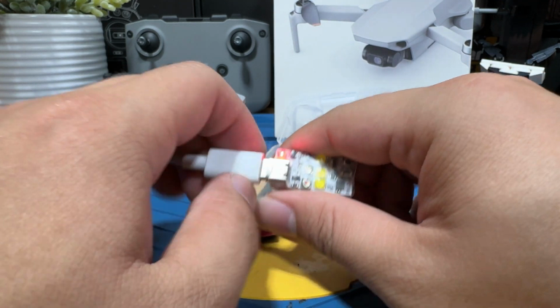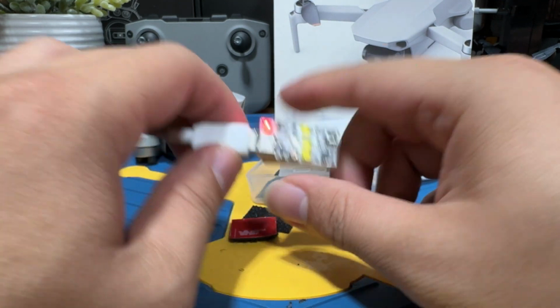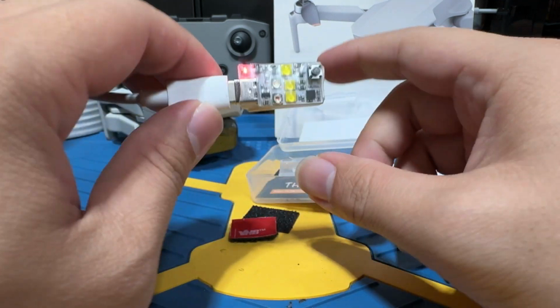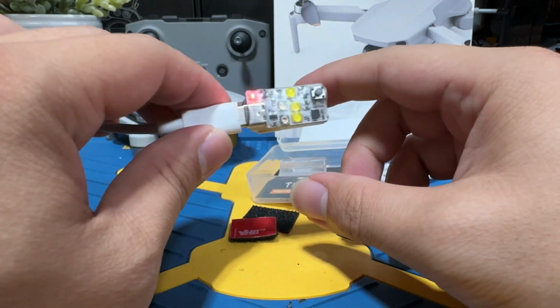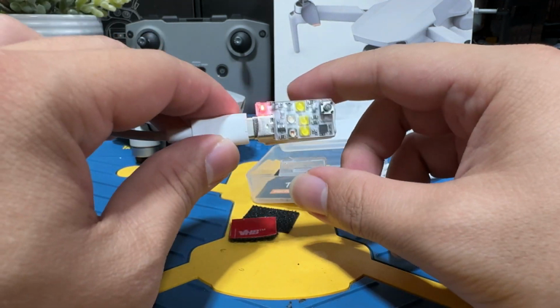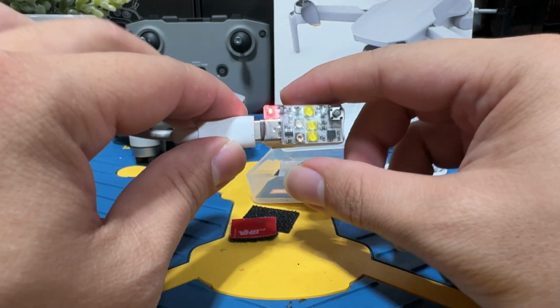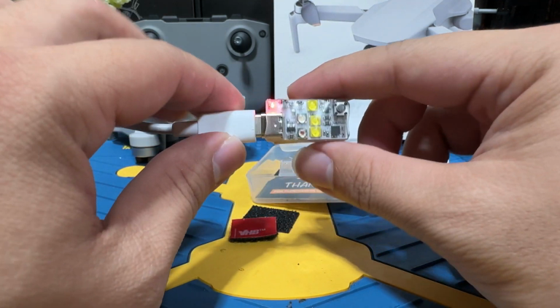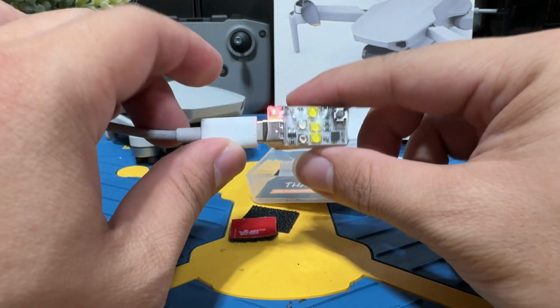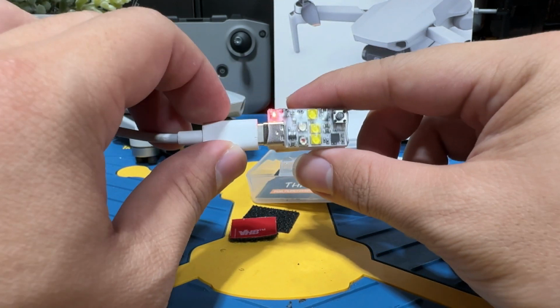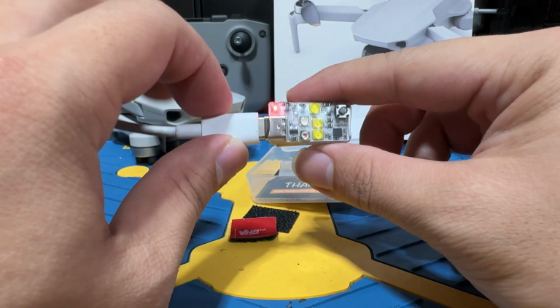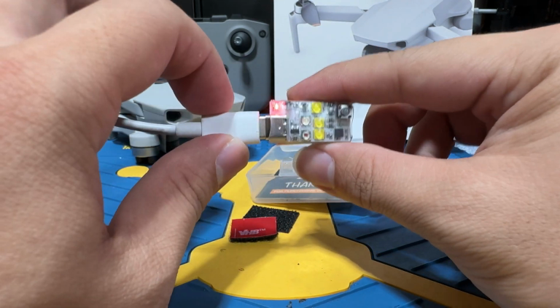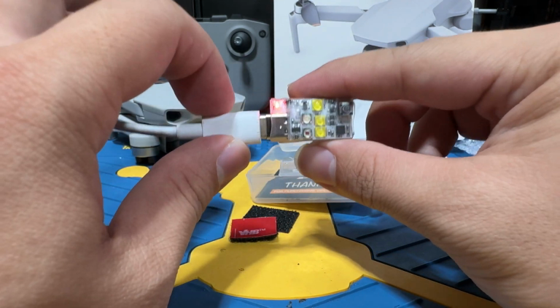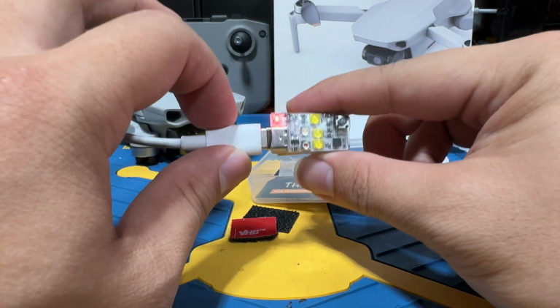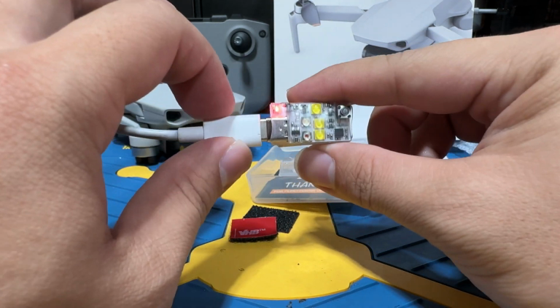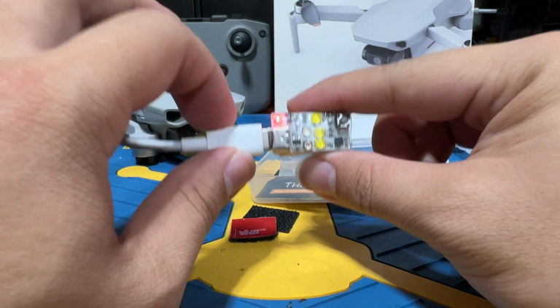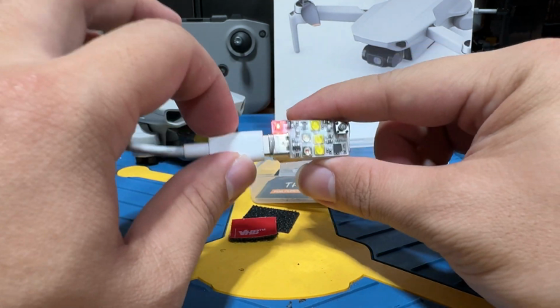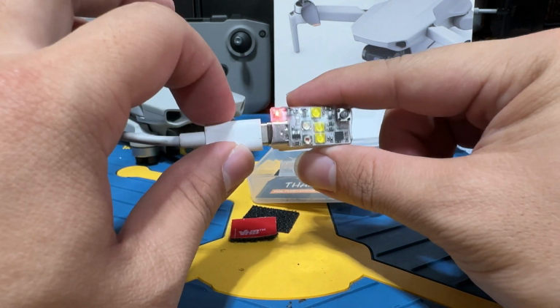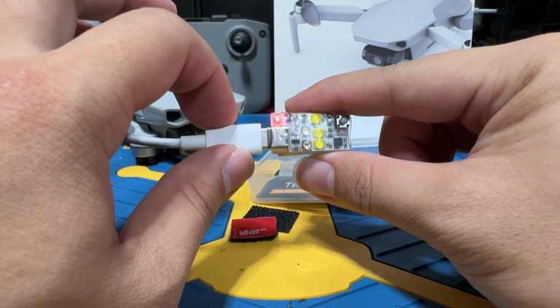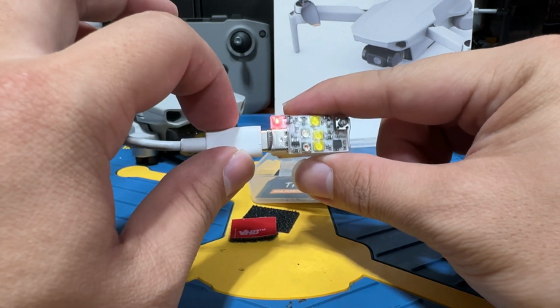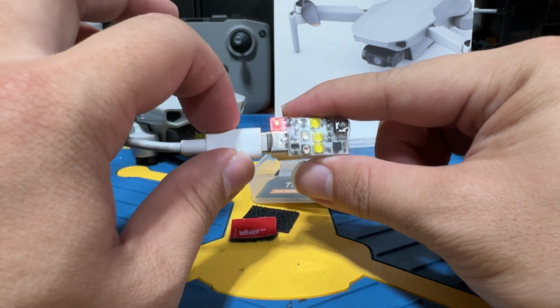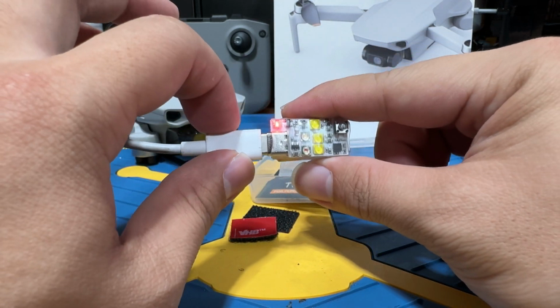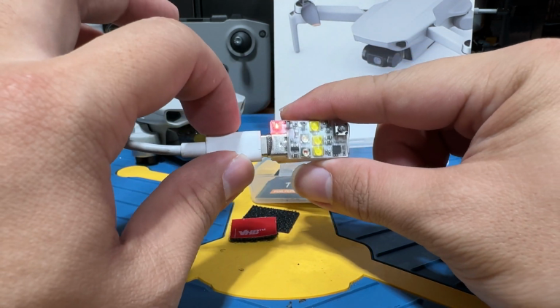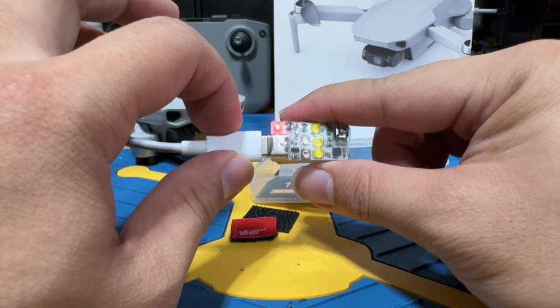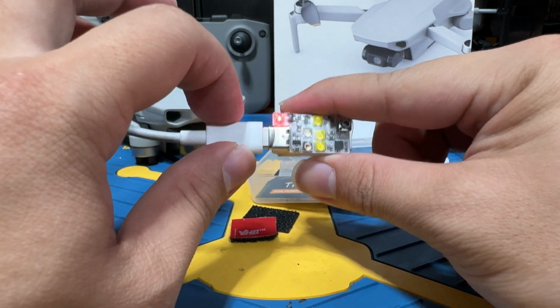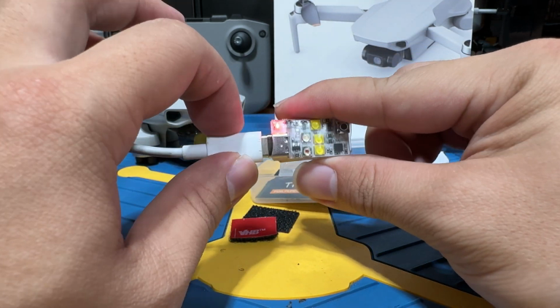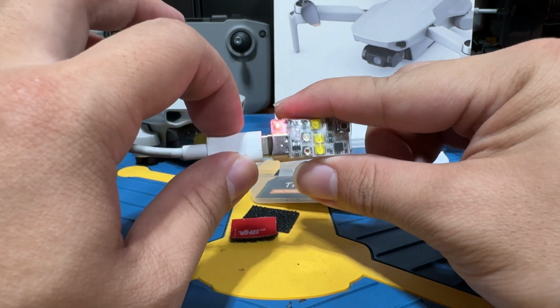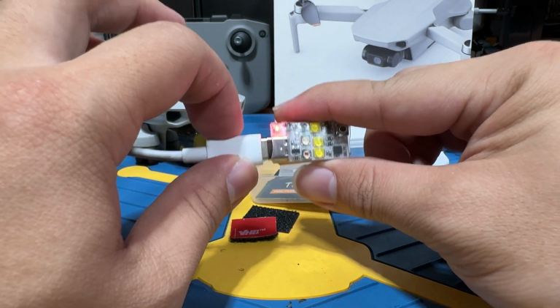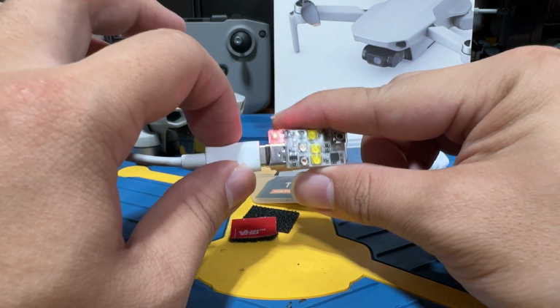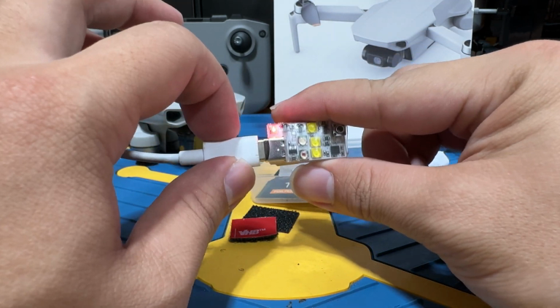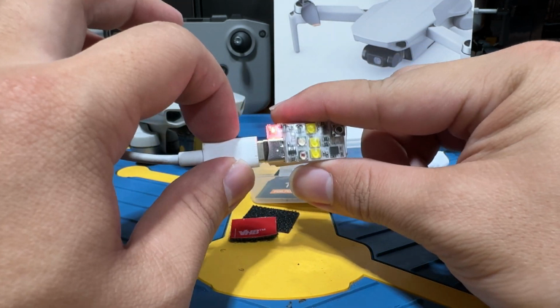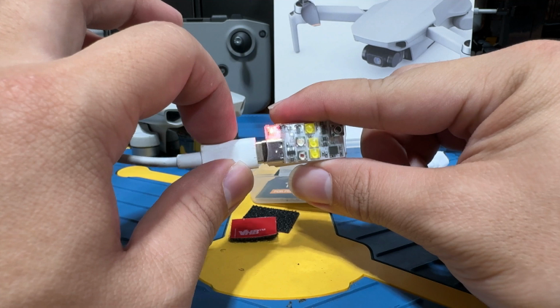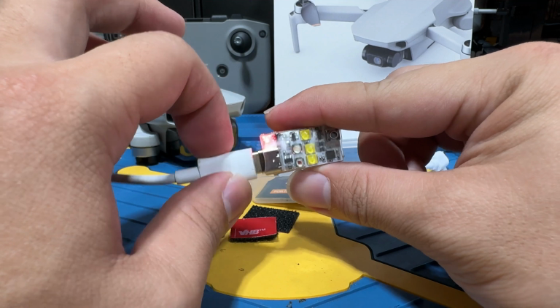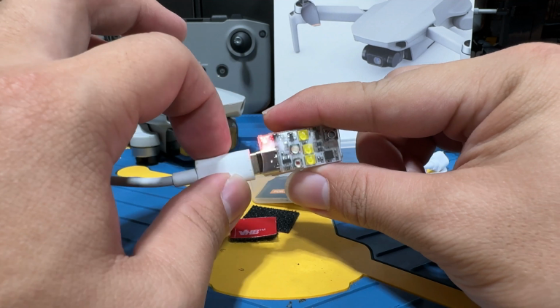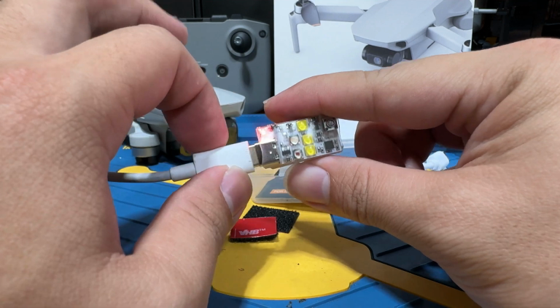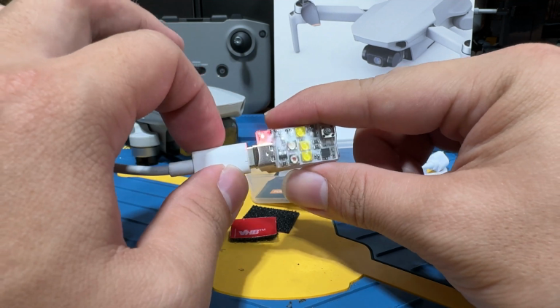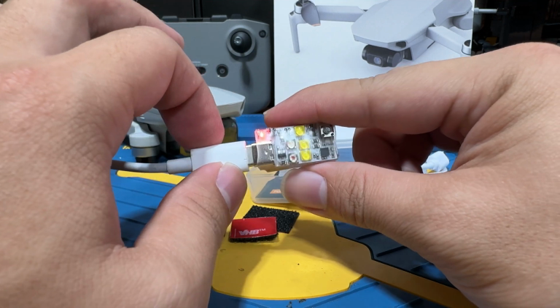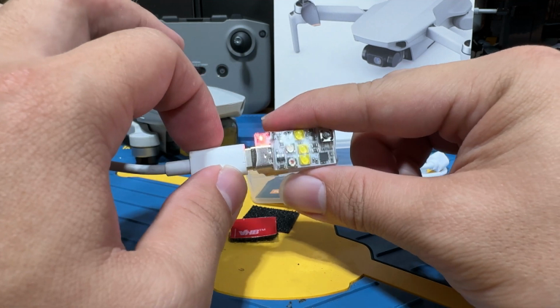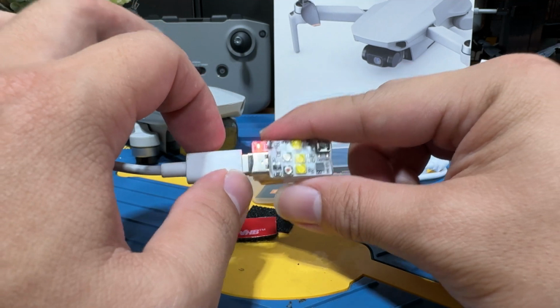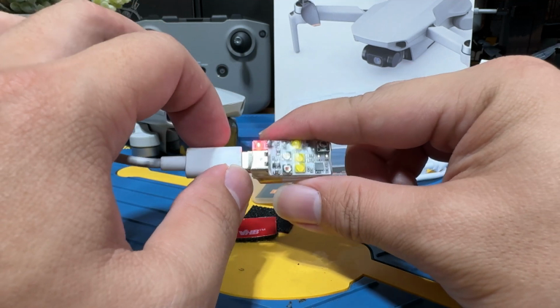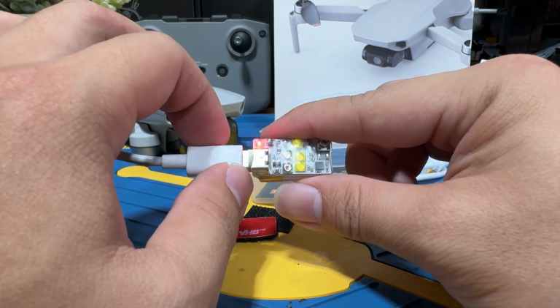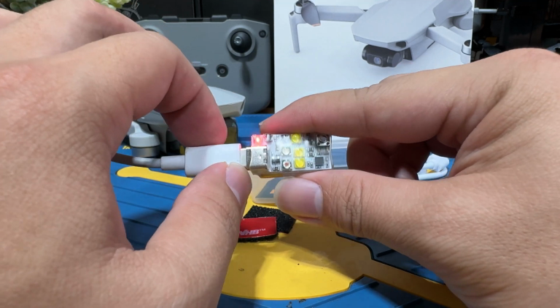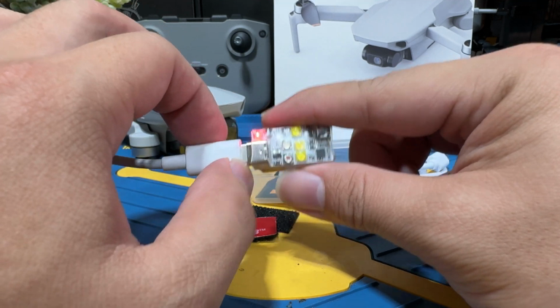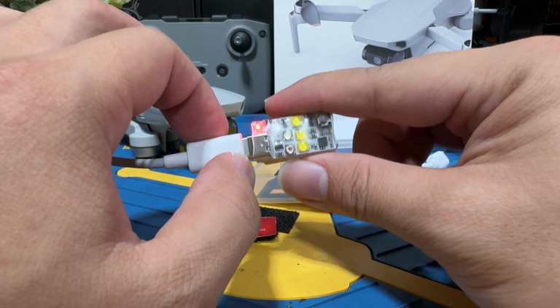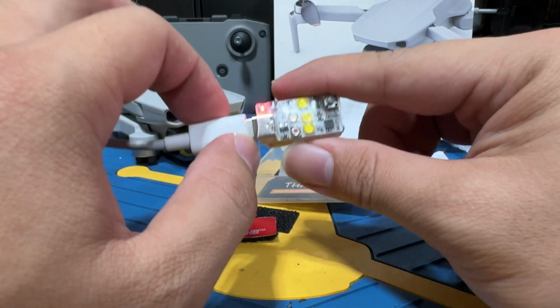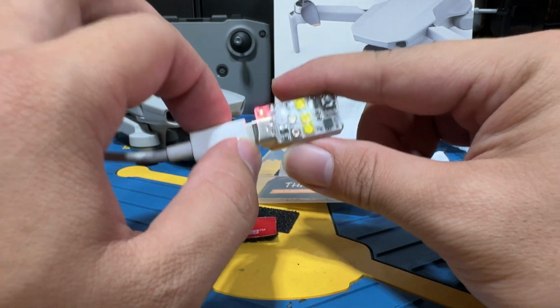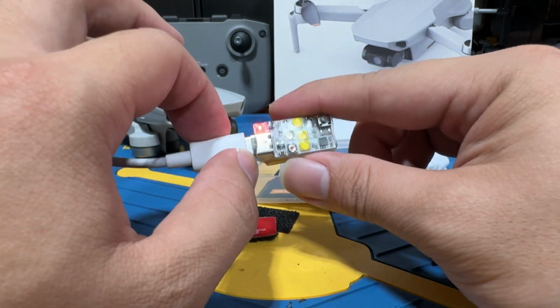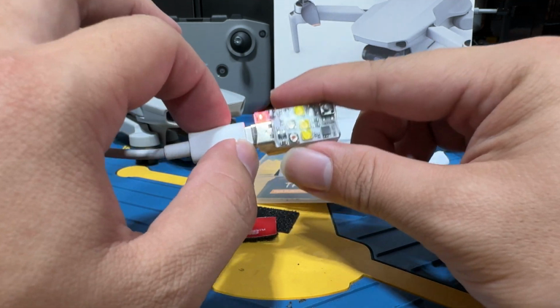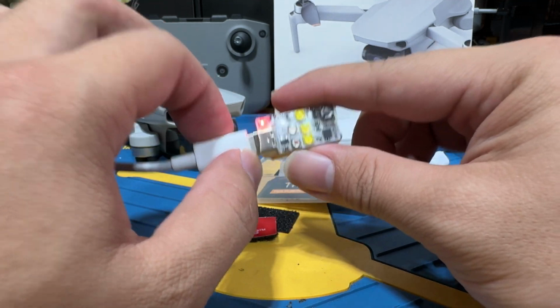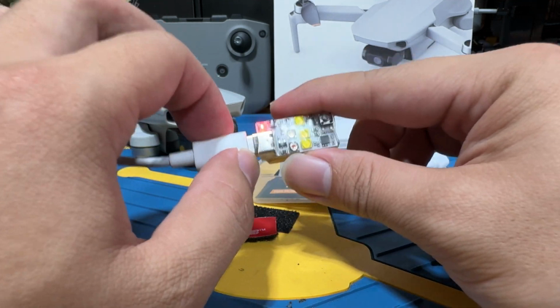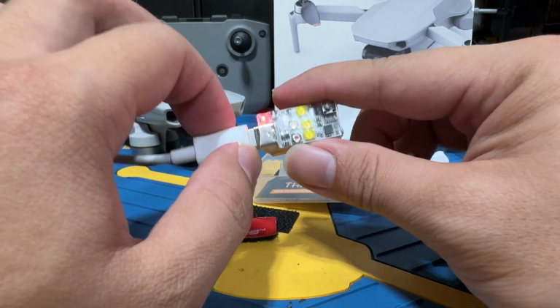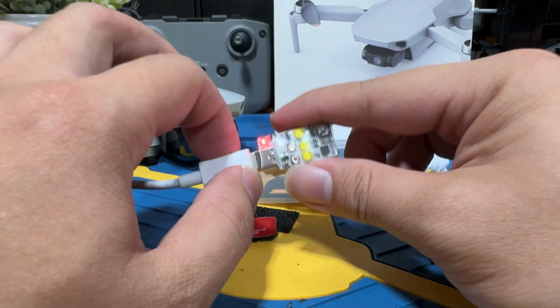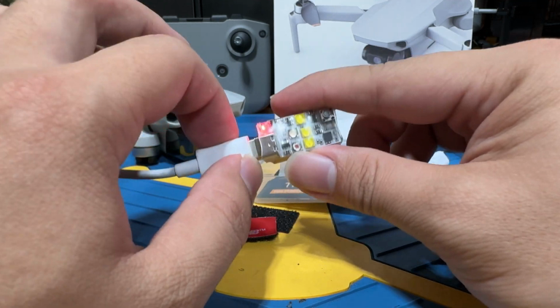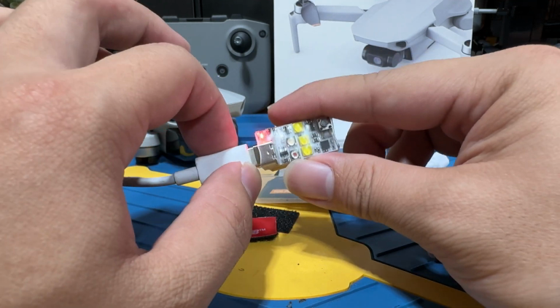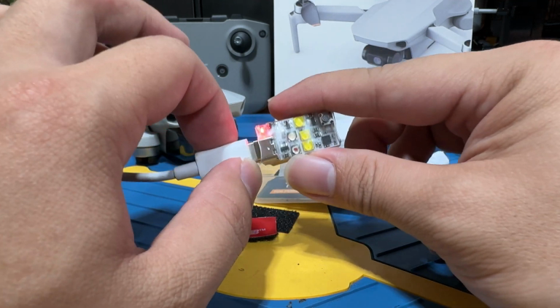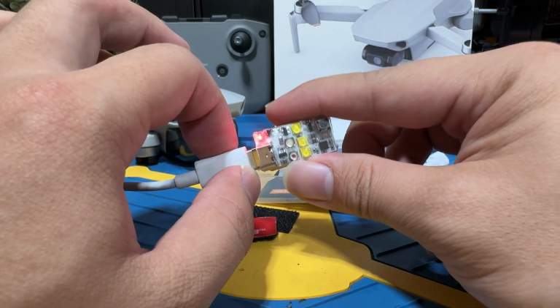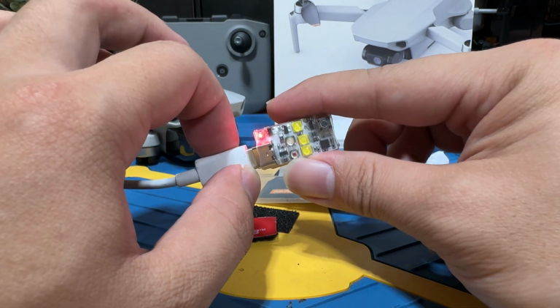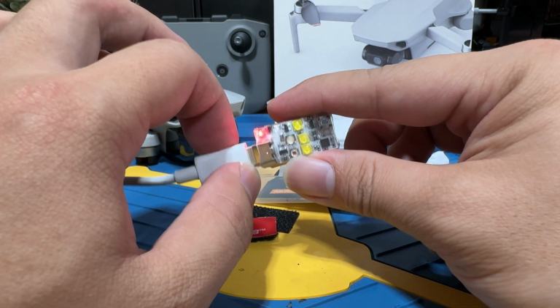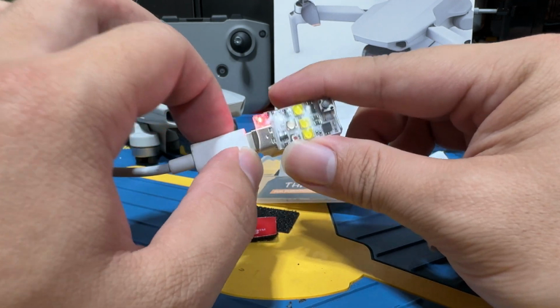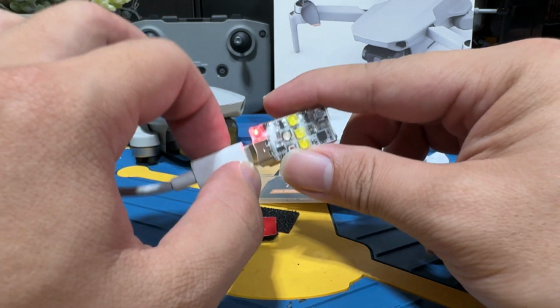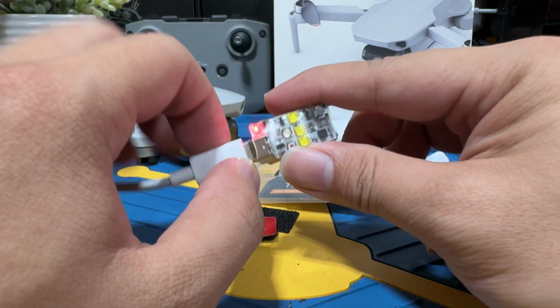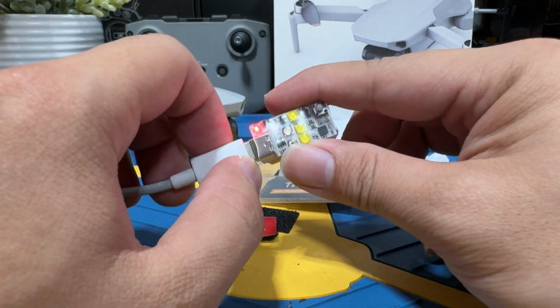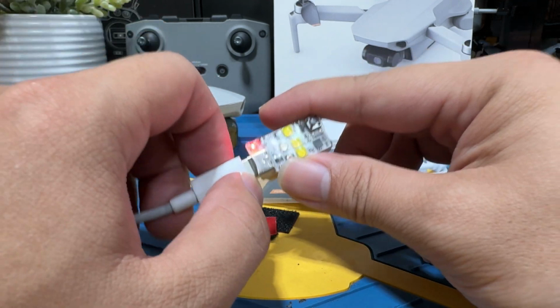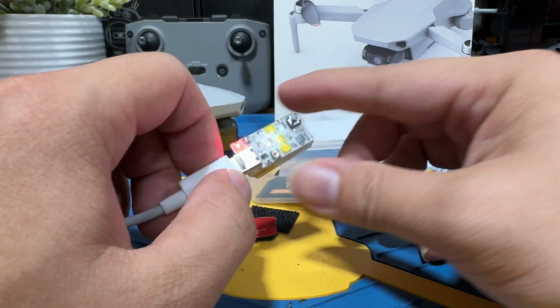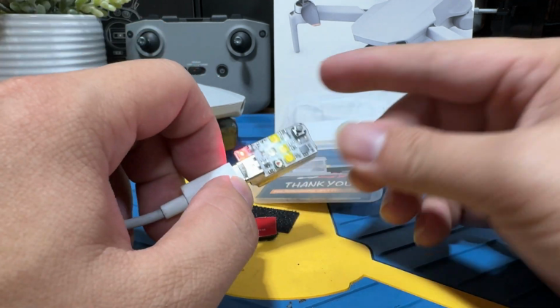That's basically all the stuff you need to know. Let's put it outside in the dark to see how it actually performs at night. Let's get going.